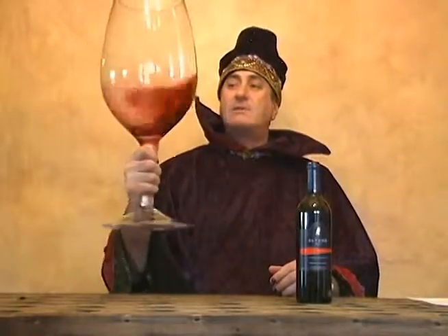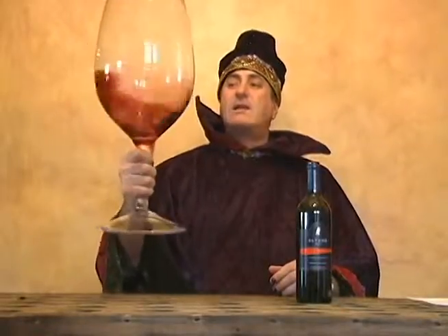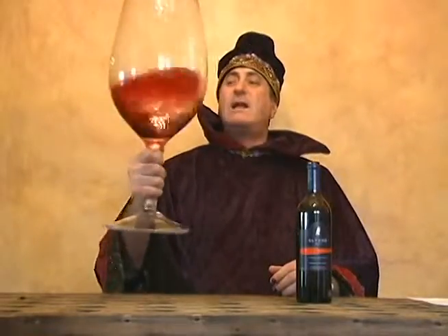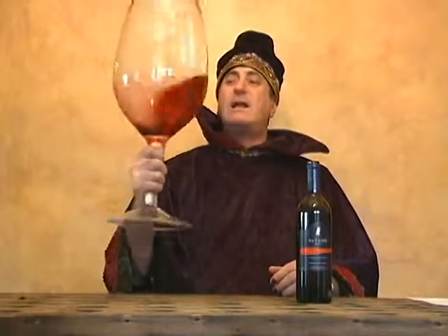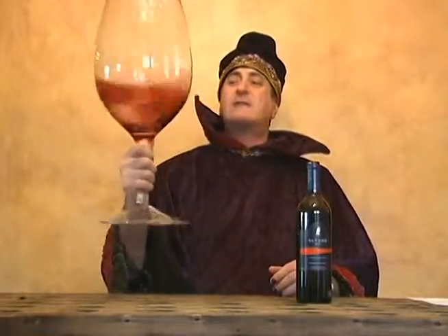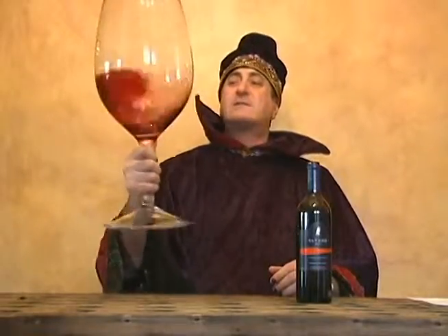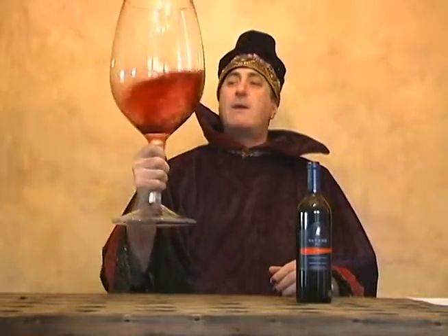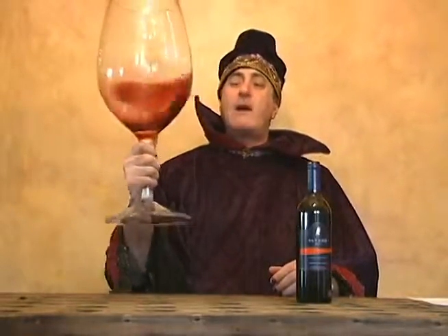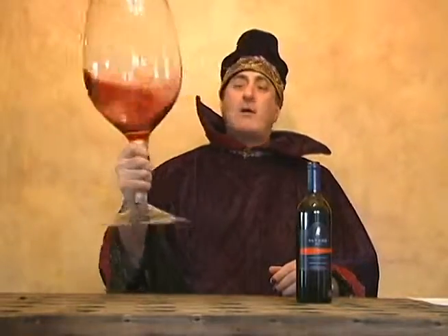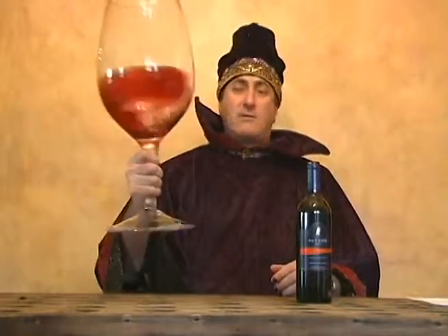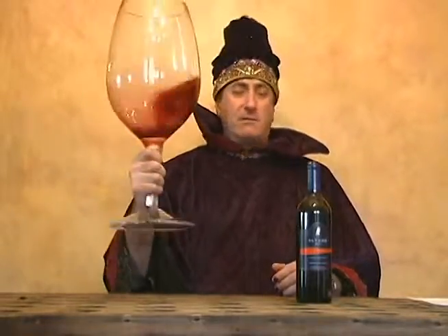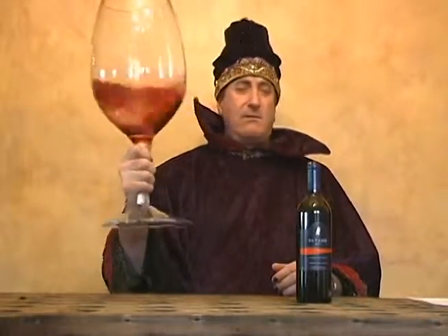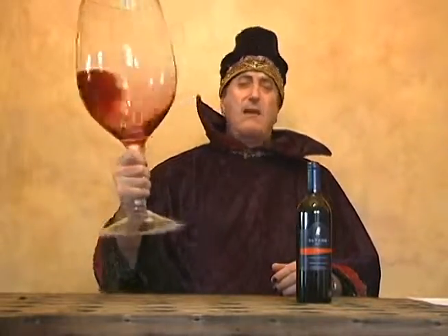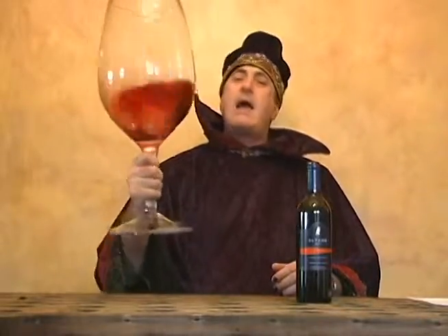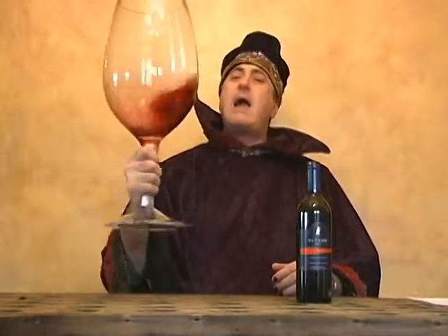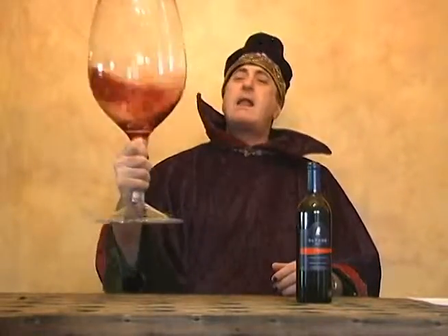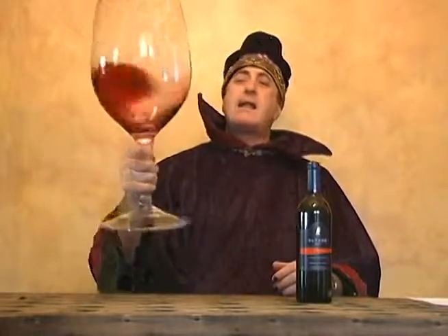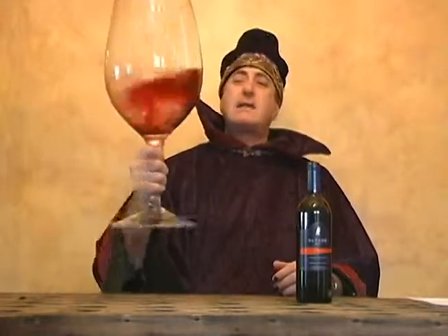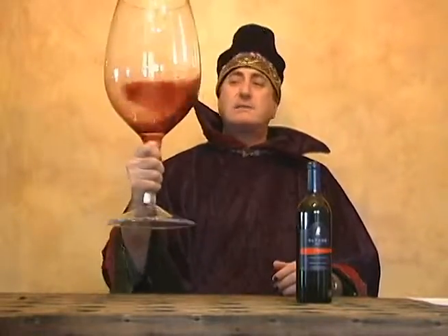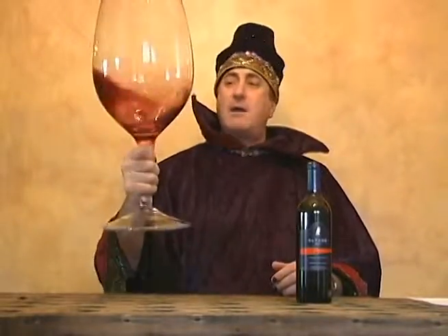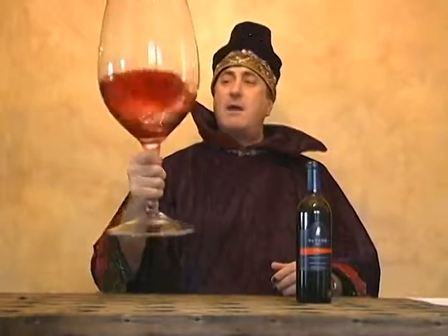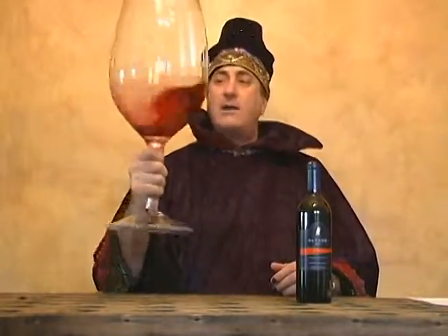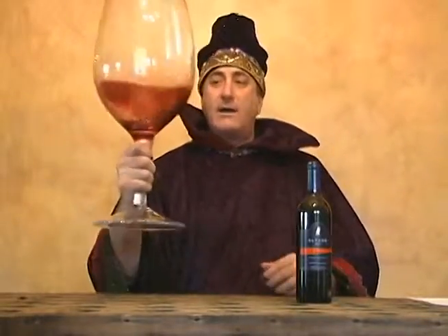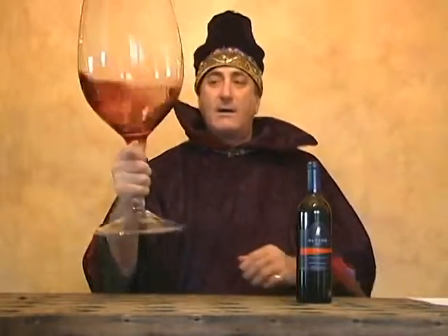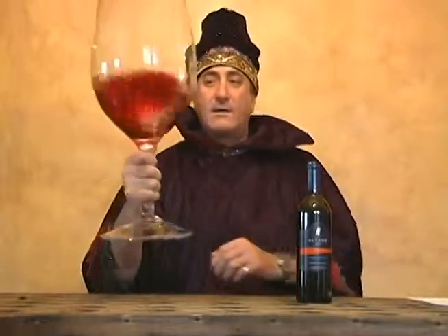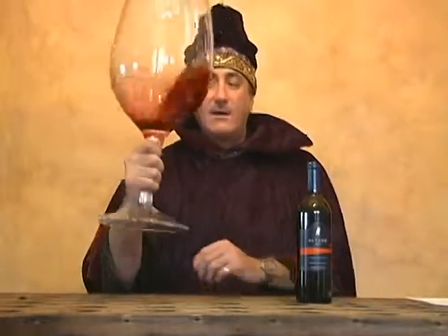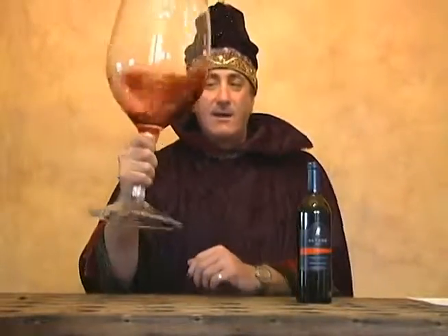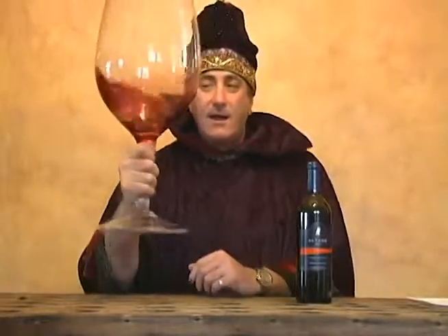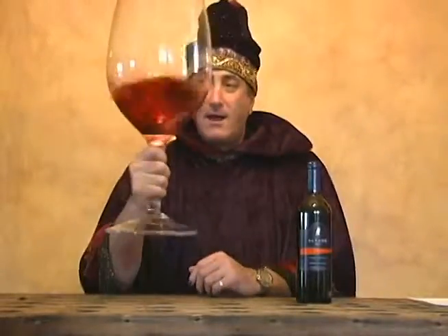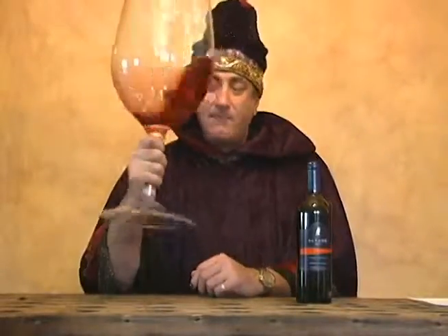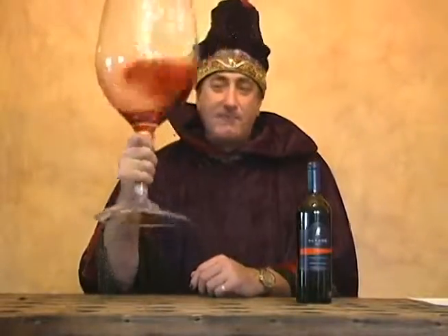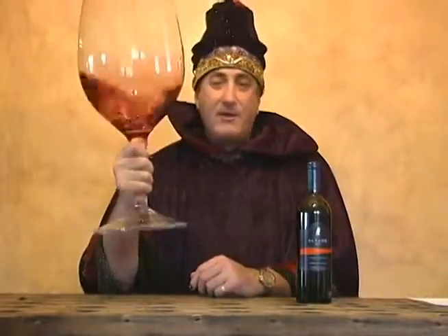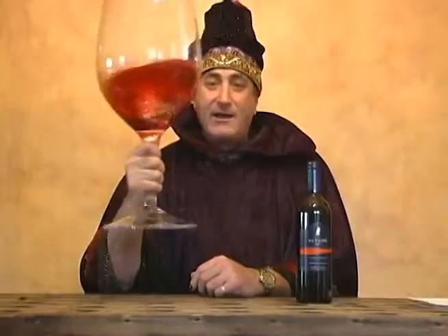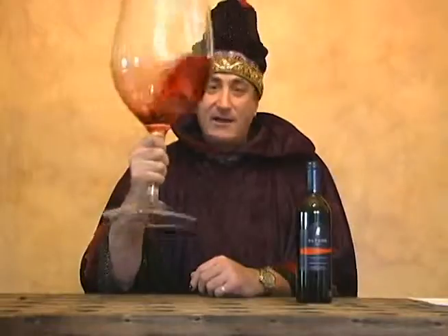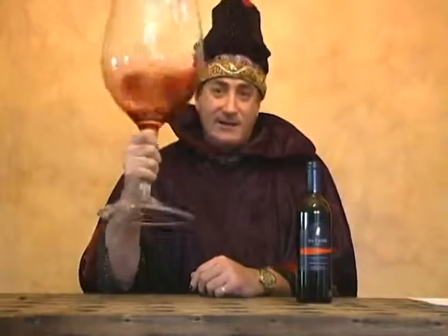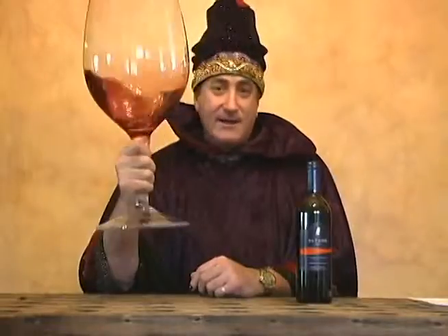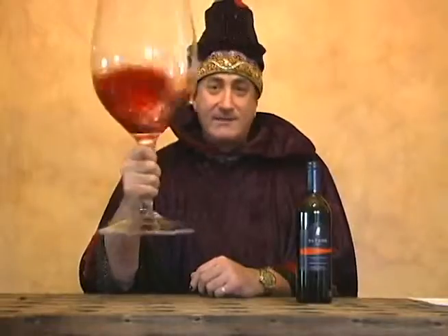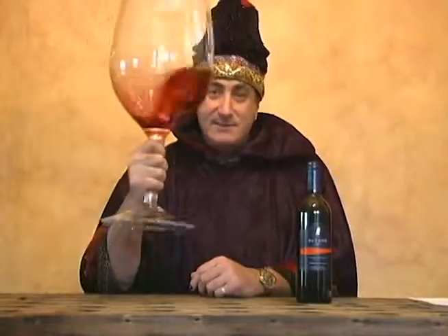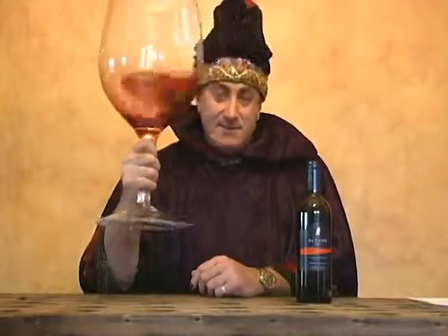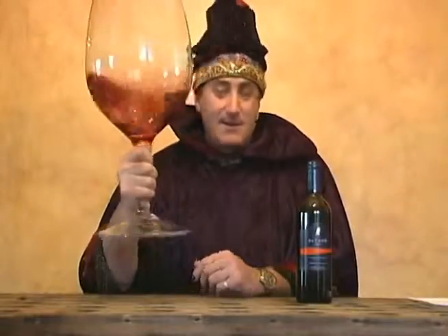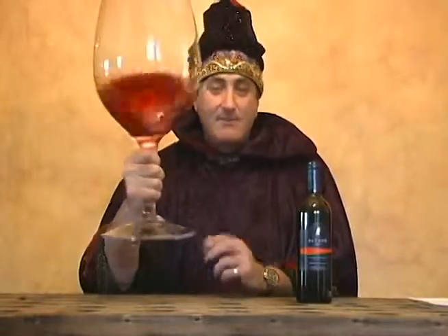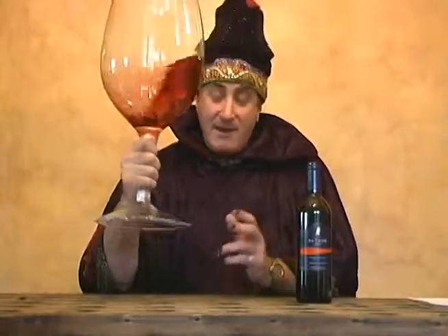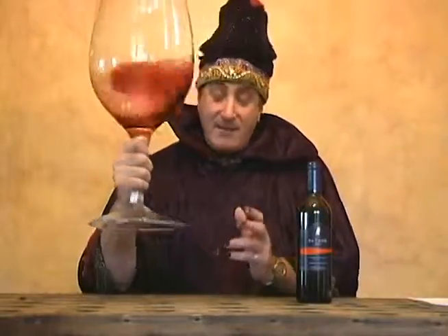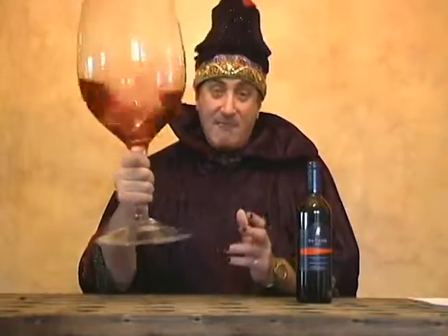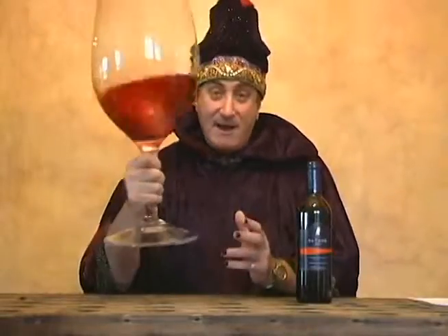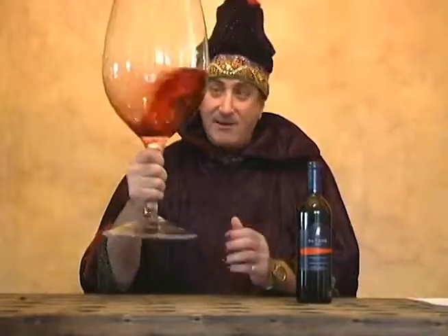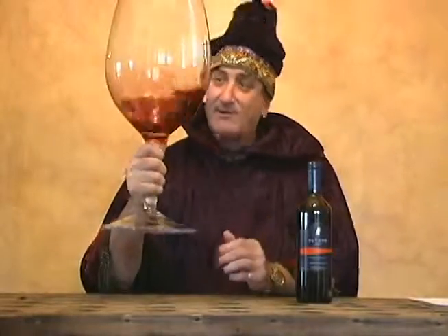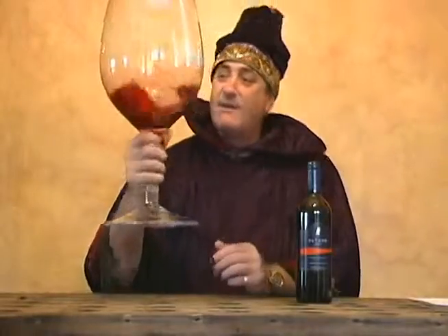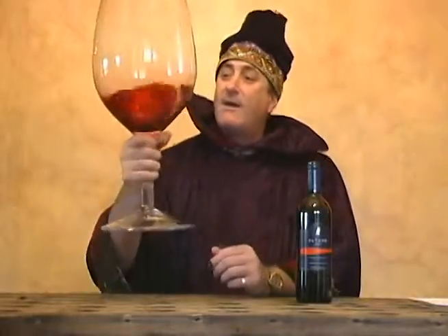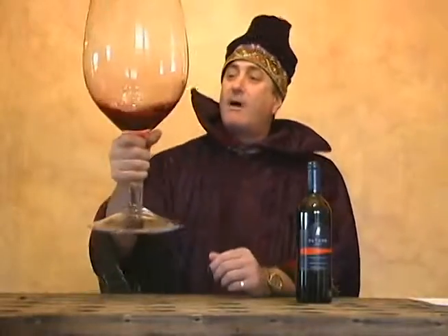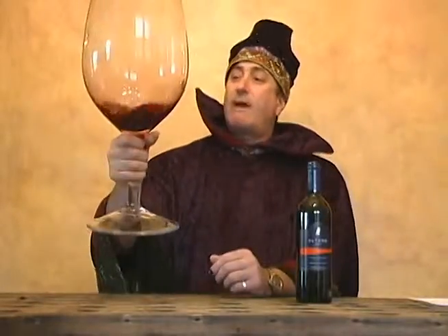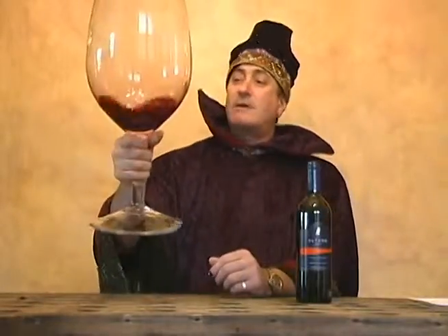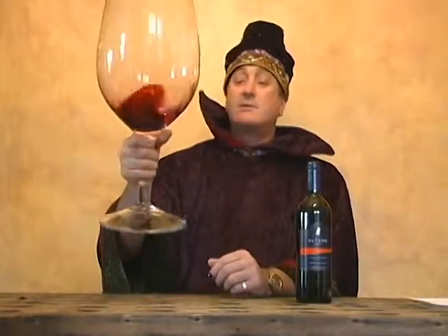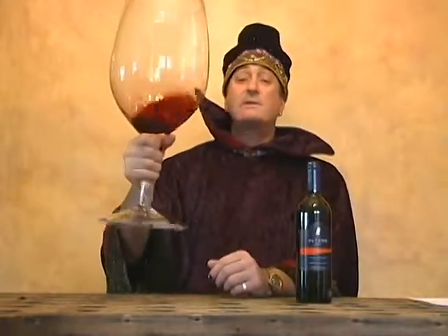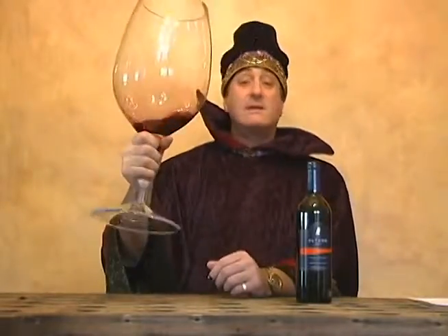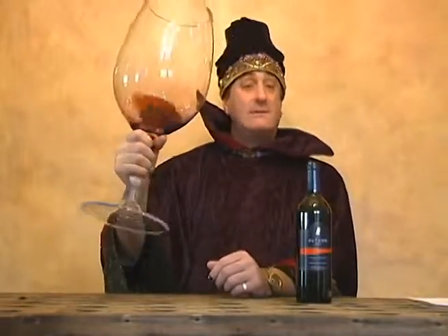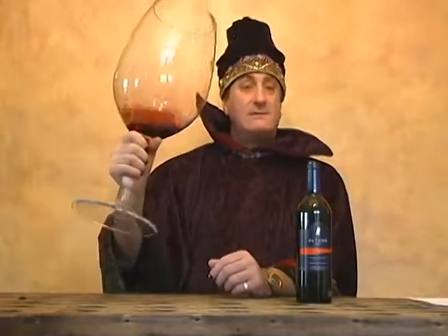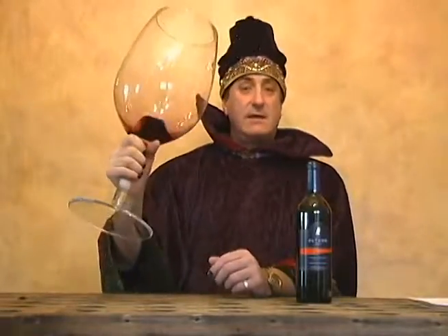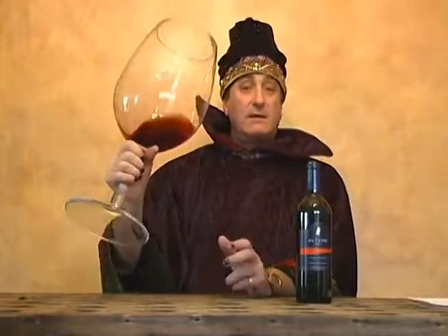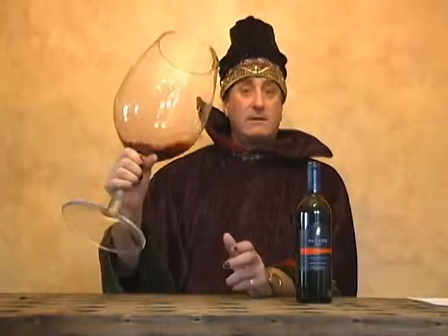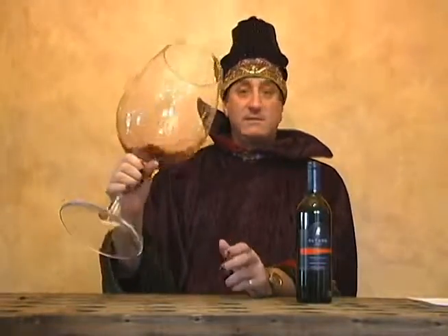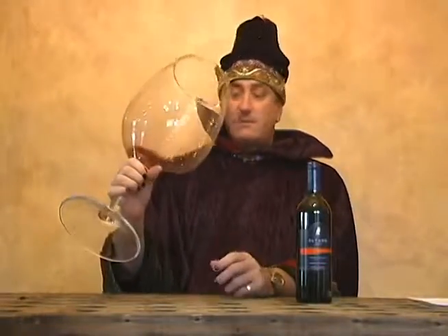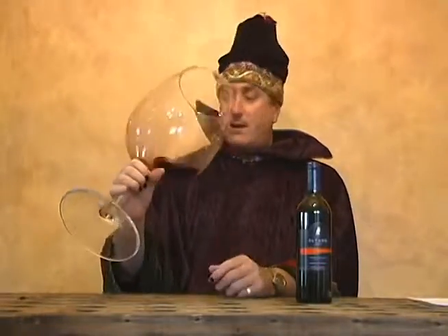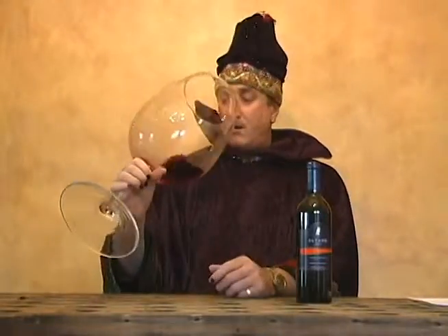Let it get some air — let it get some air in here. I'm getting pretty good at this. All right, let's give this thing a little smell.